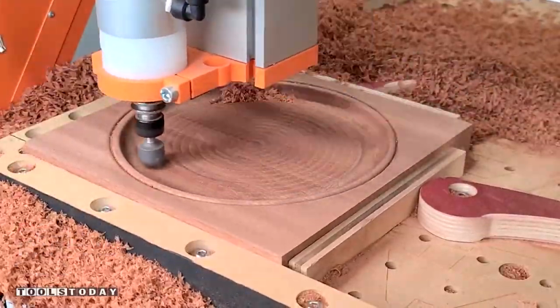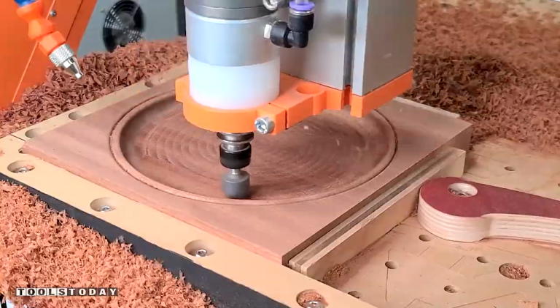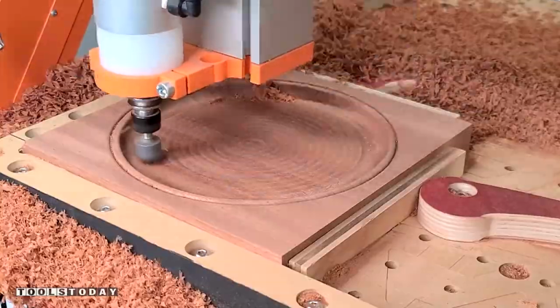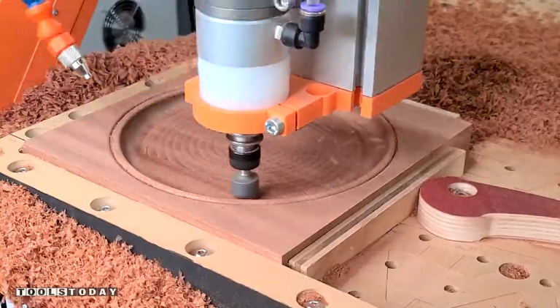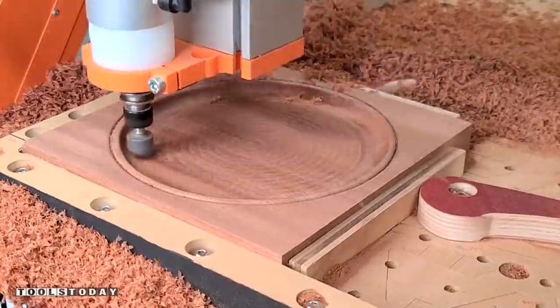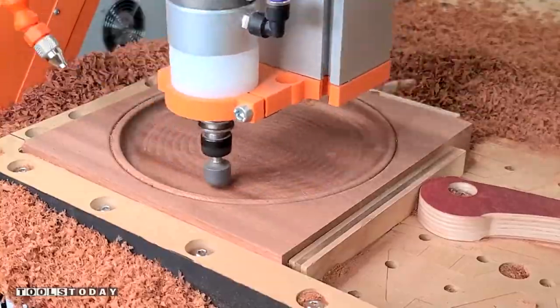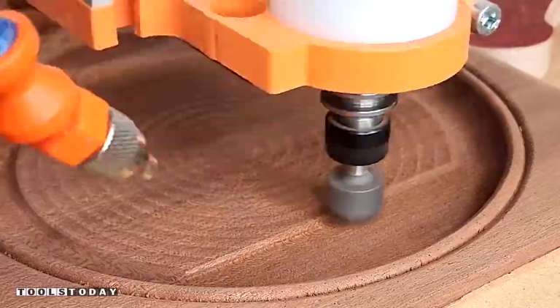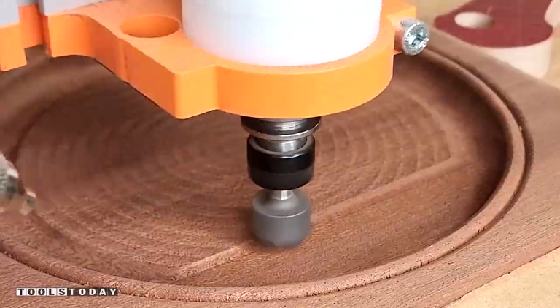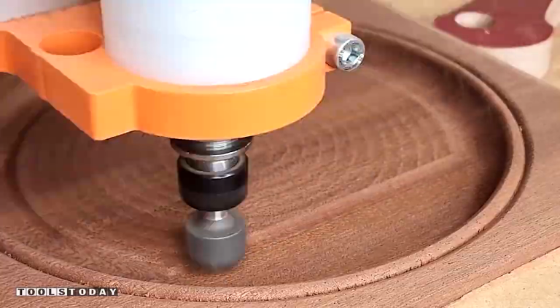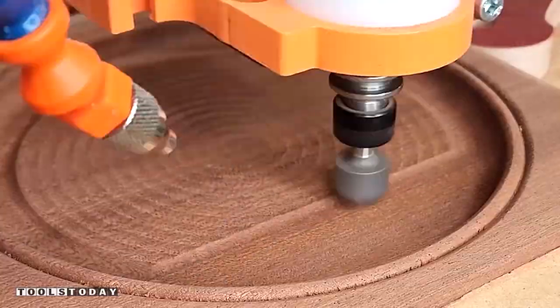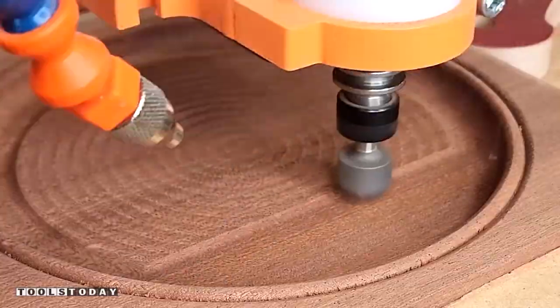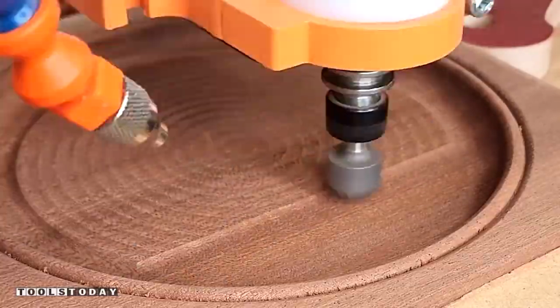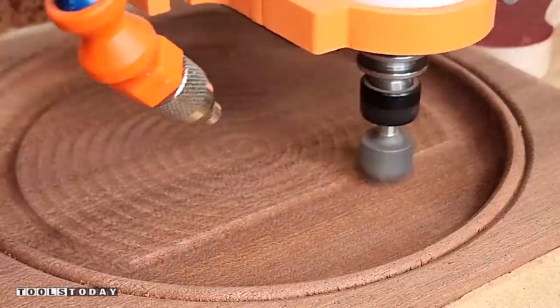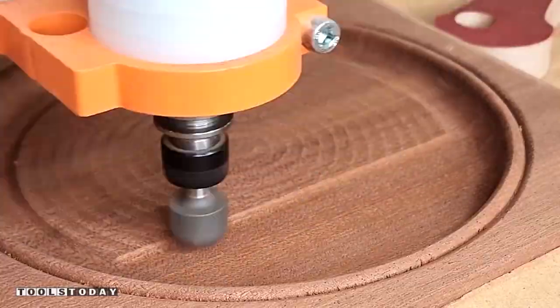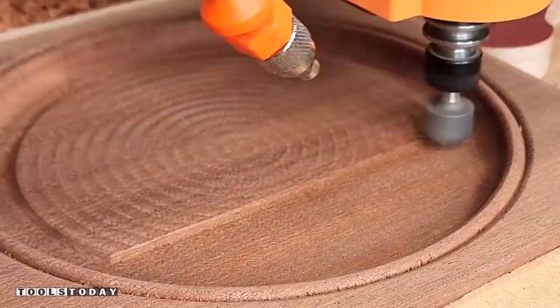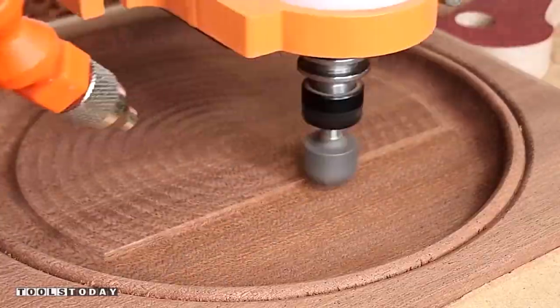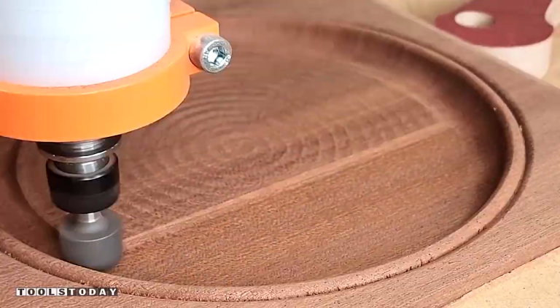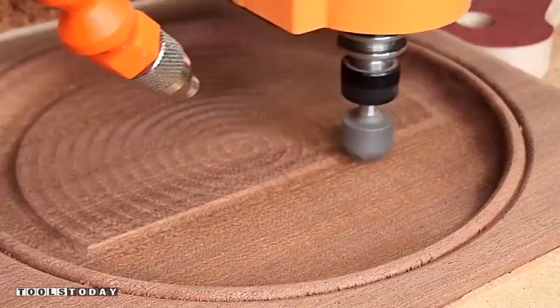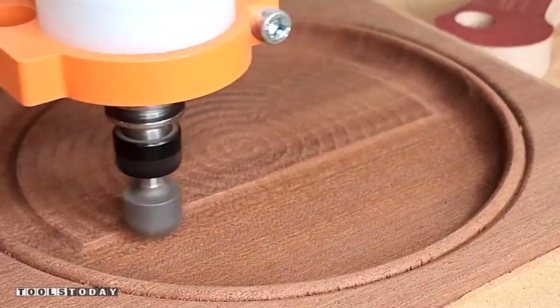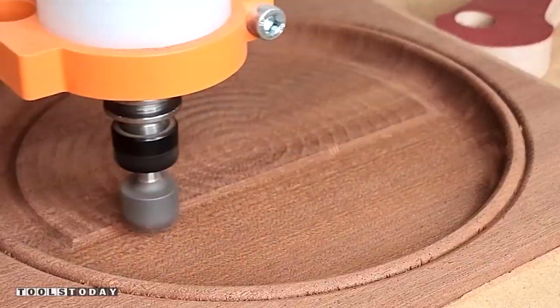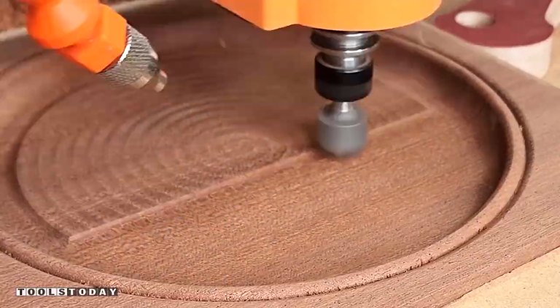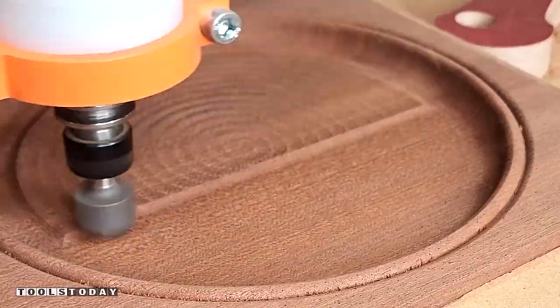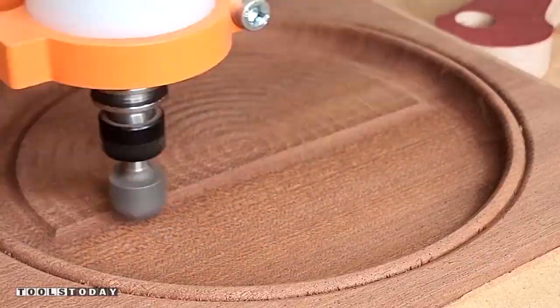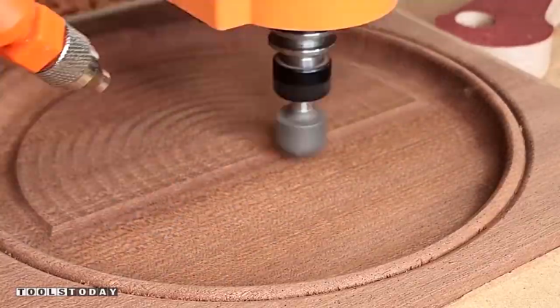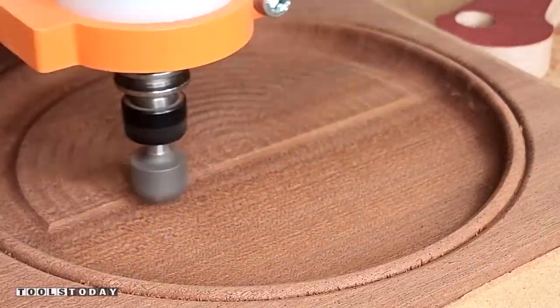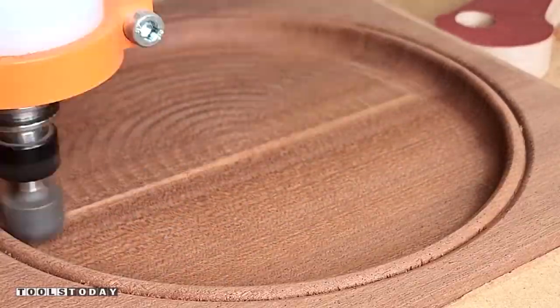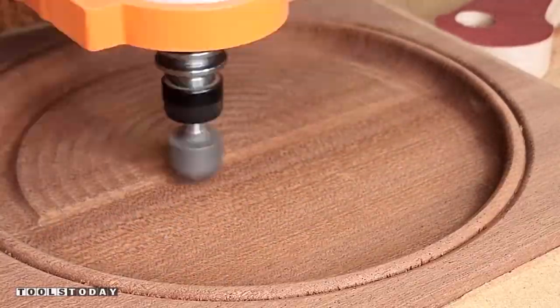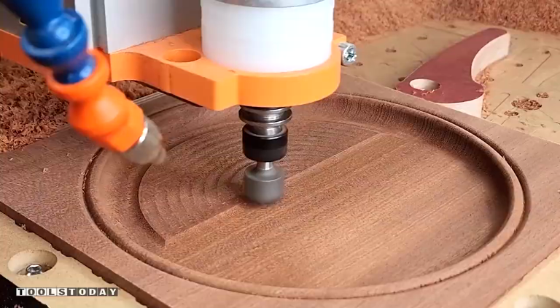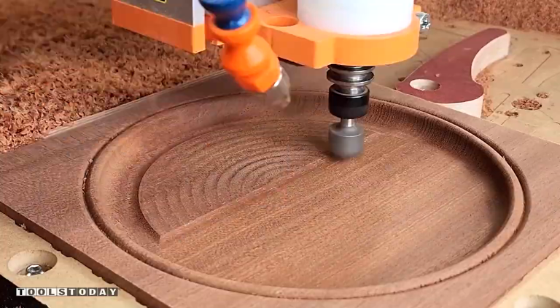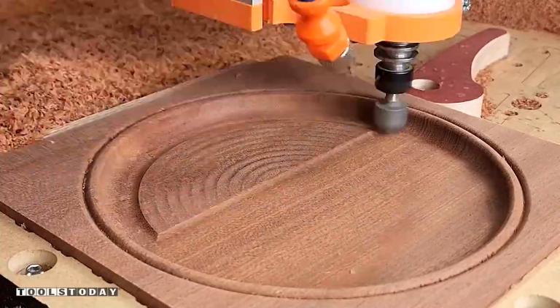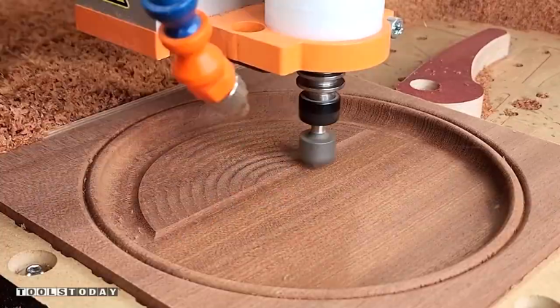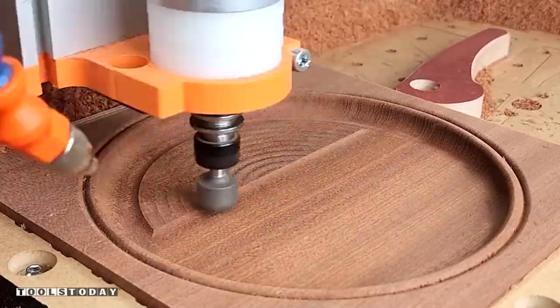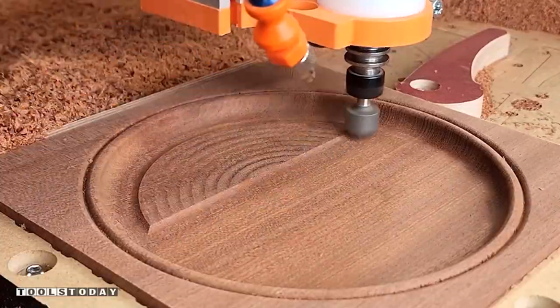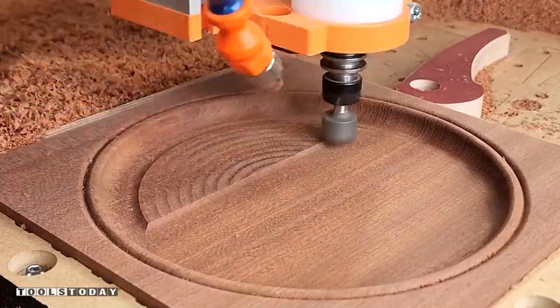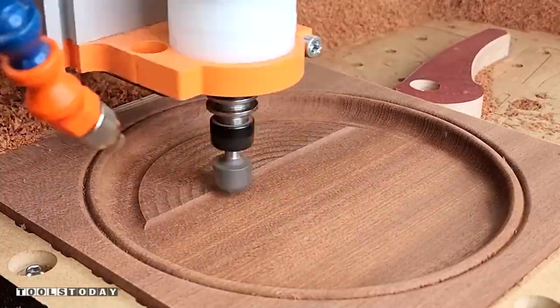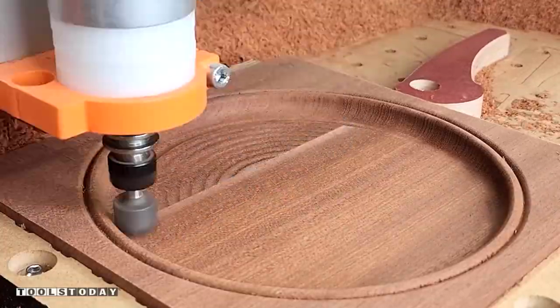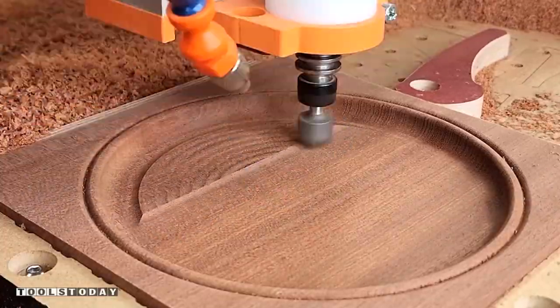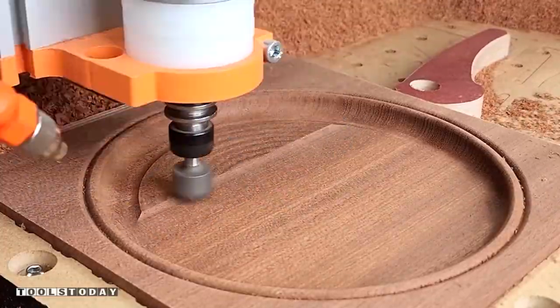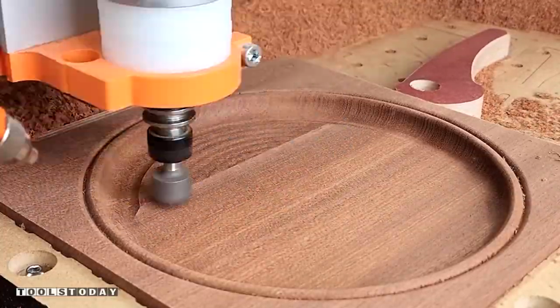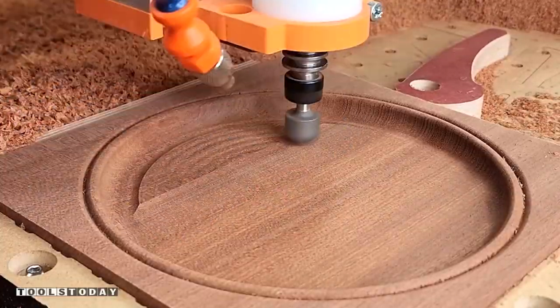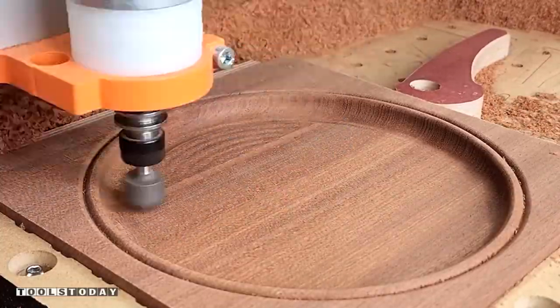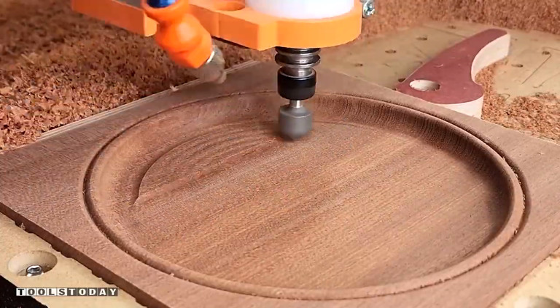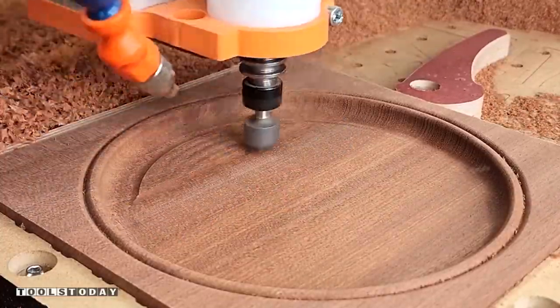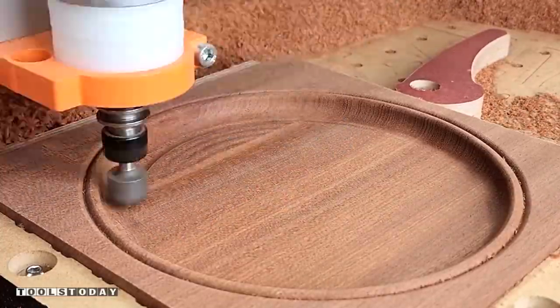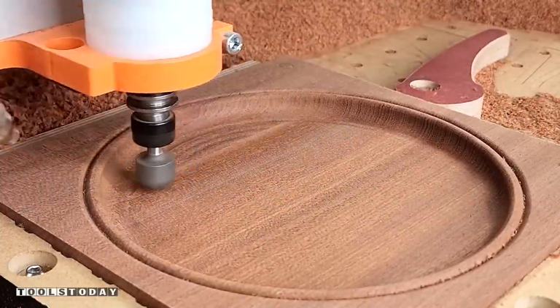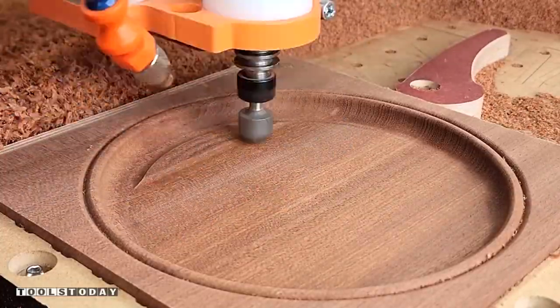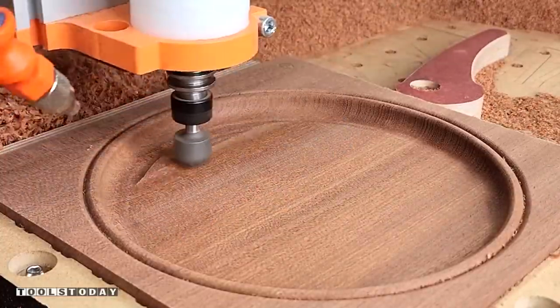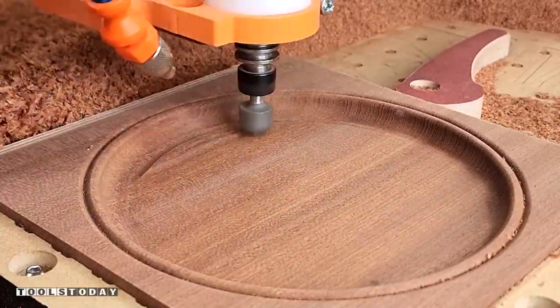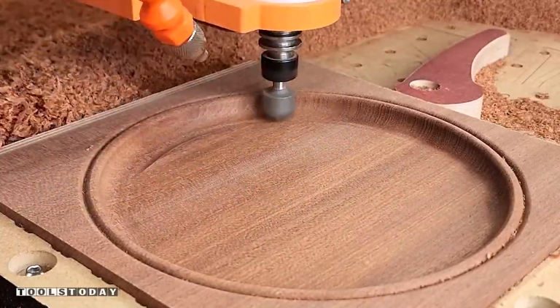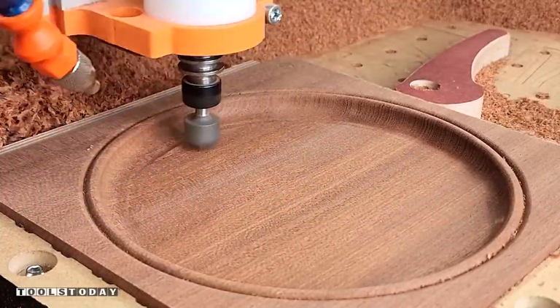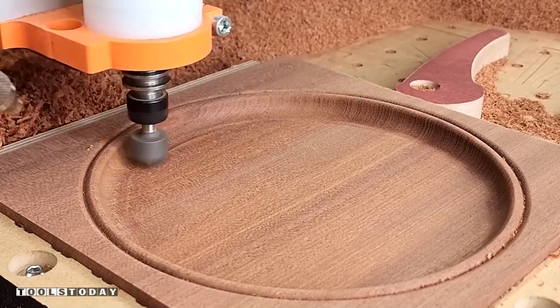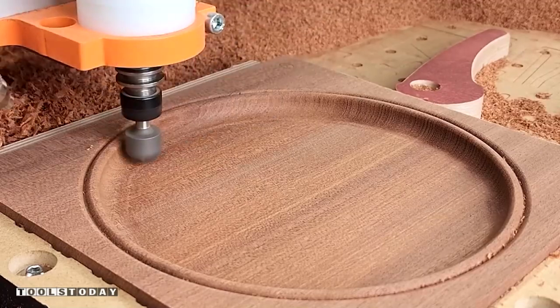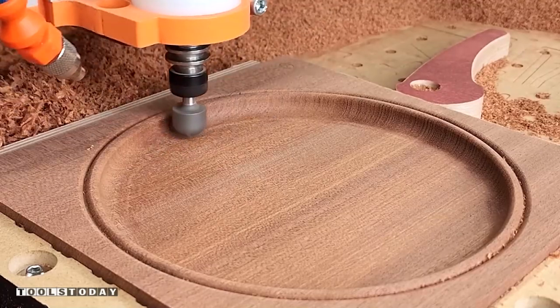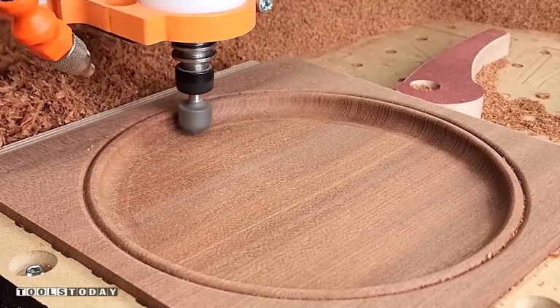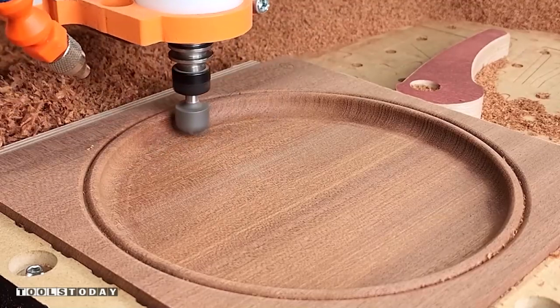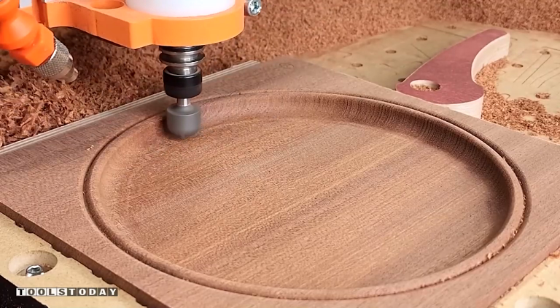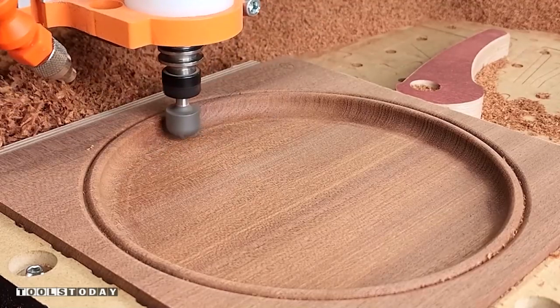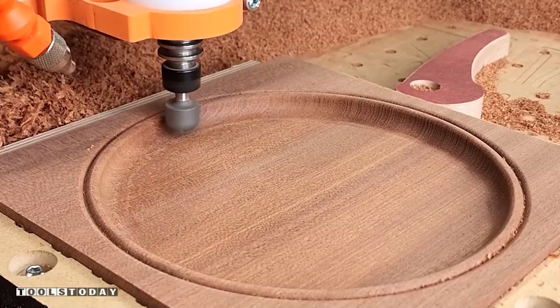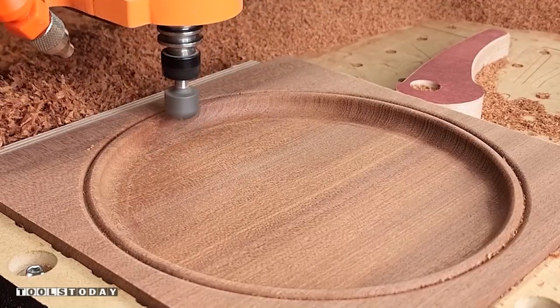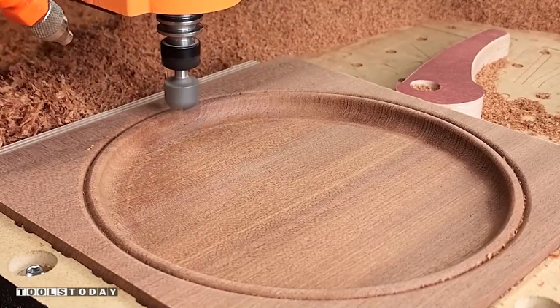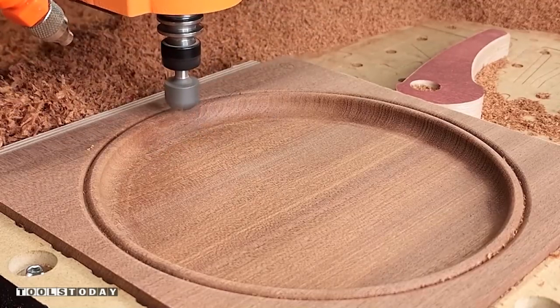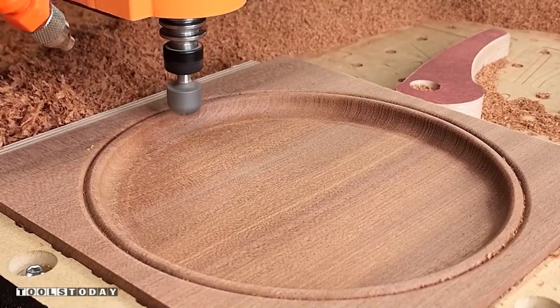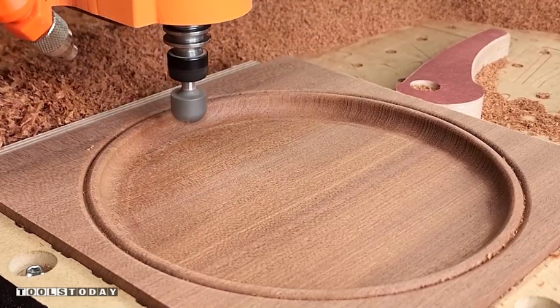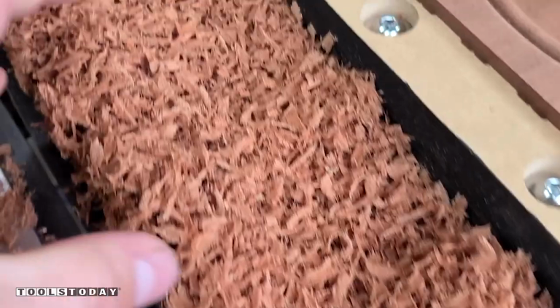Then we're going to do a finishing pass, stepping down only 0.05 inches and using a raster cut going with the grain.